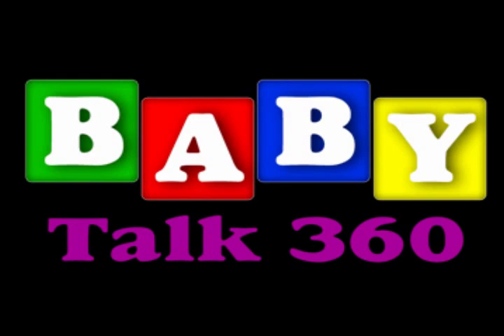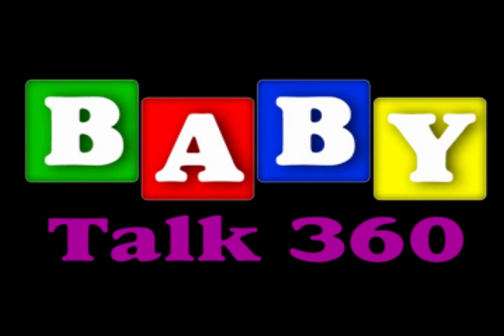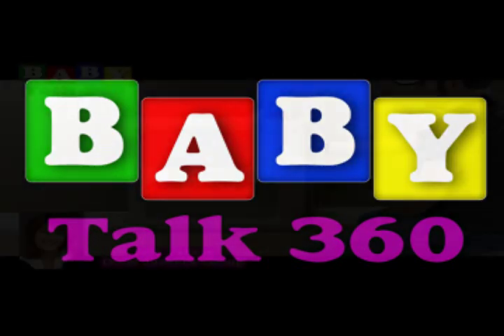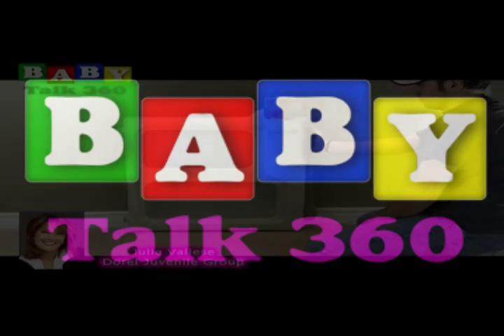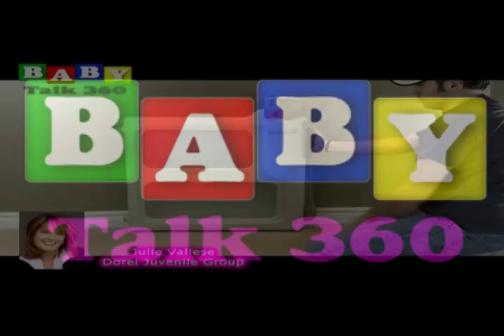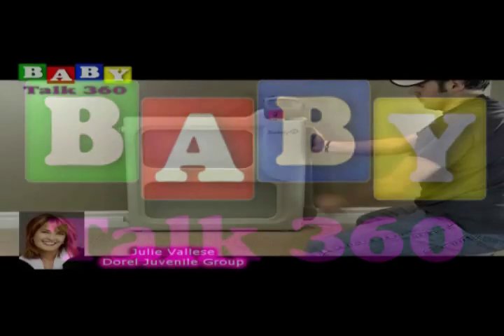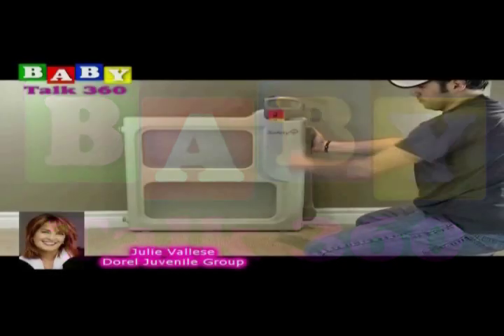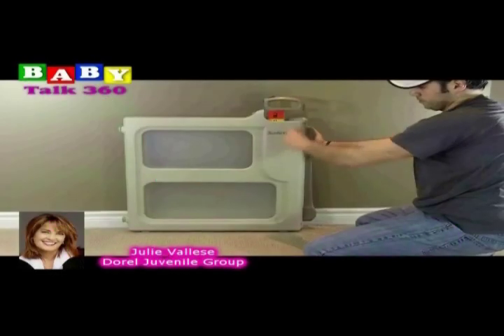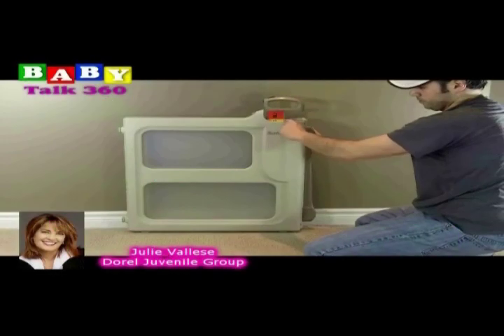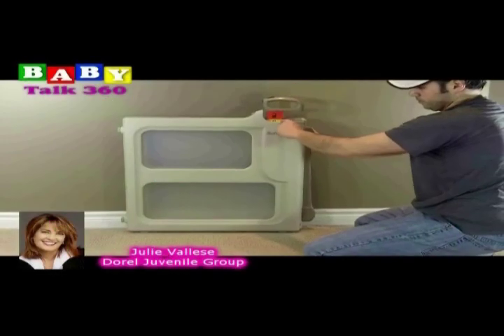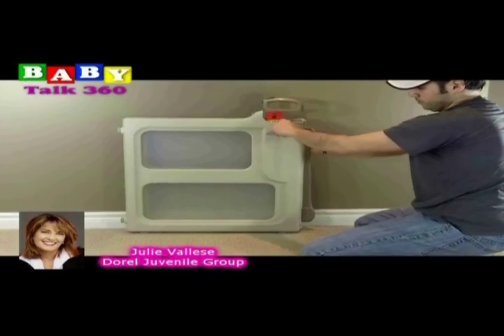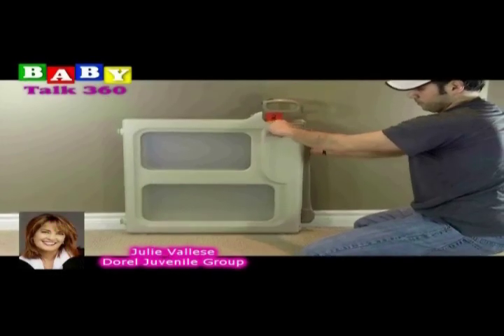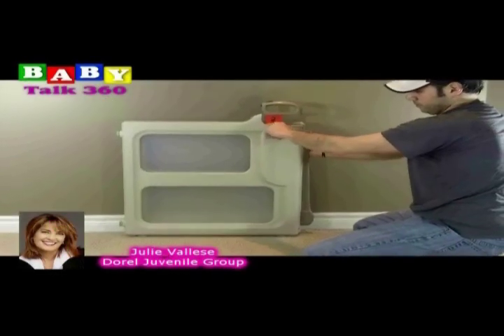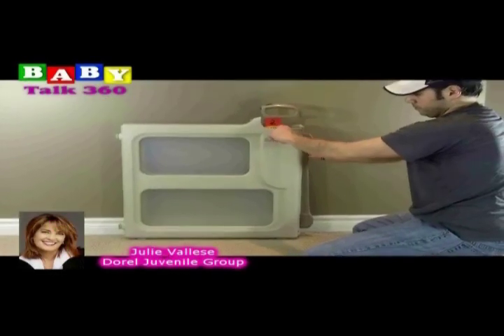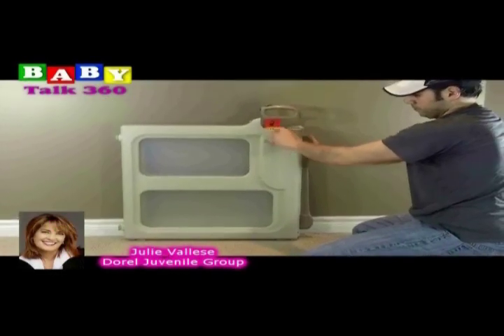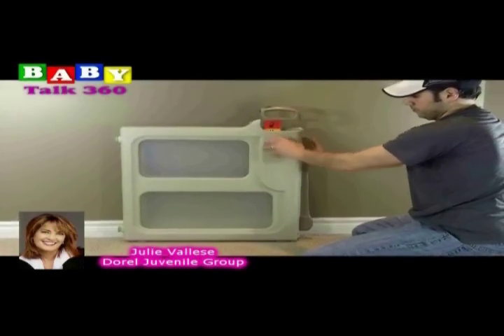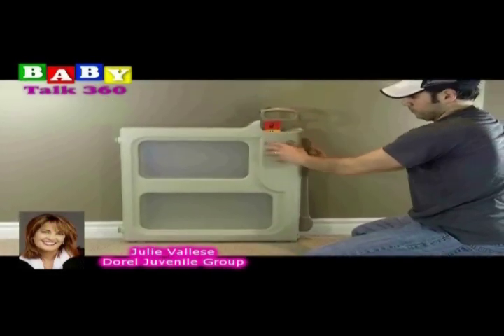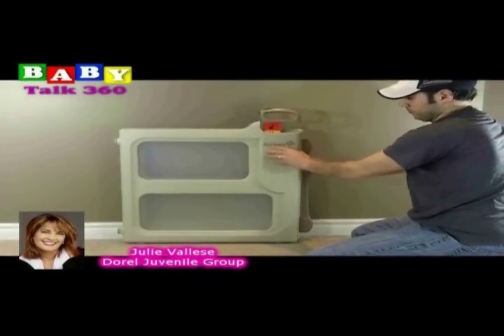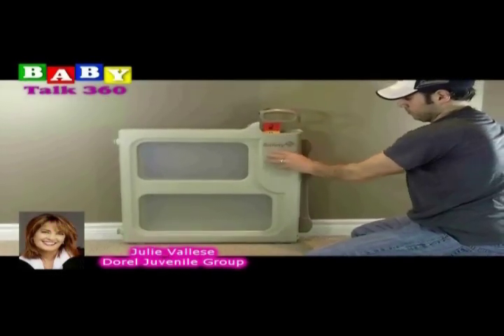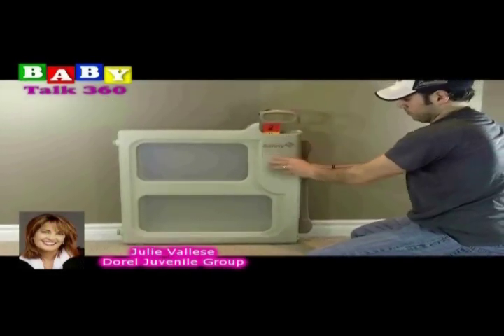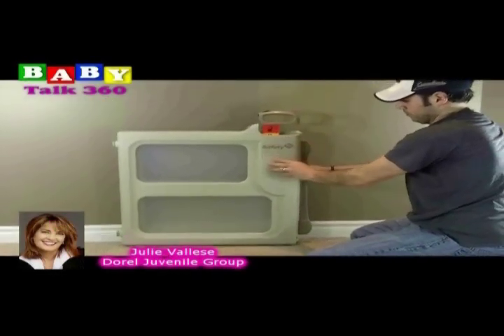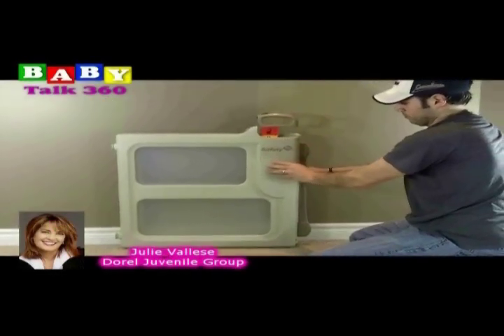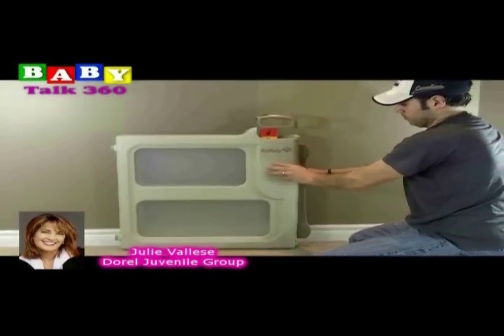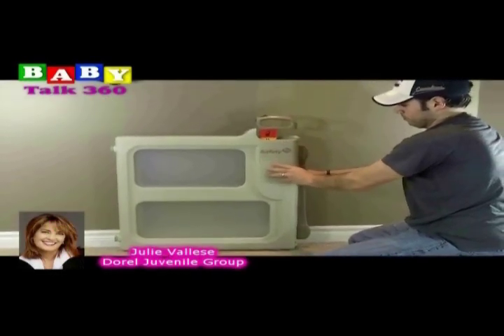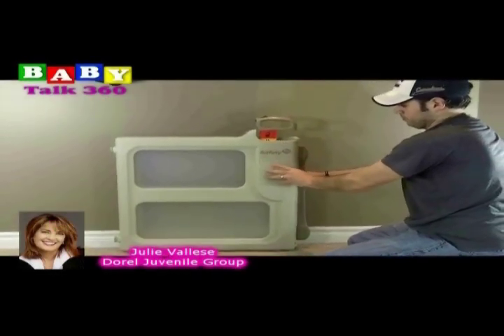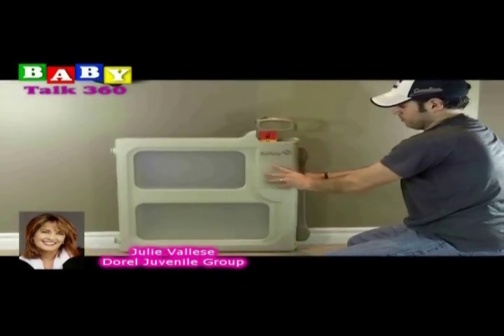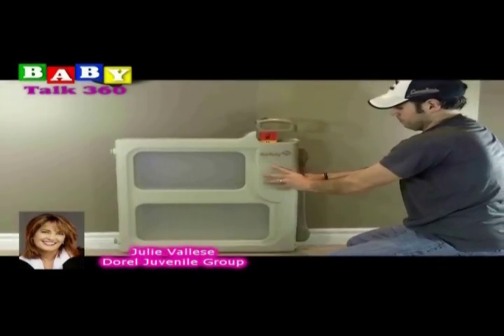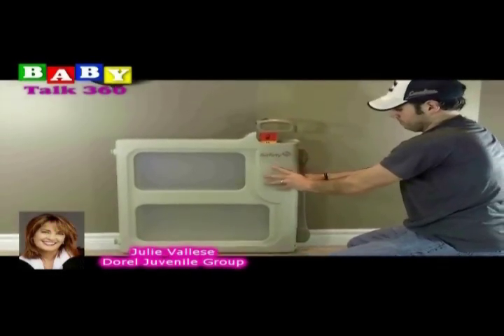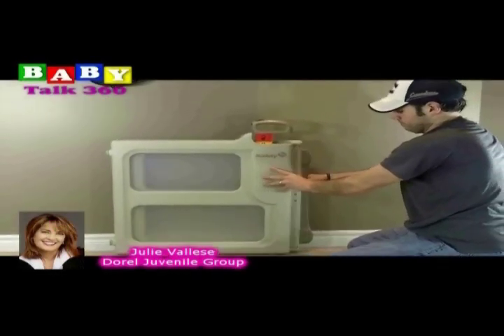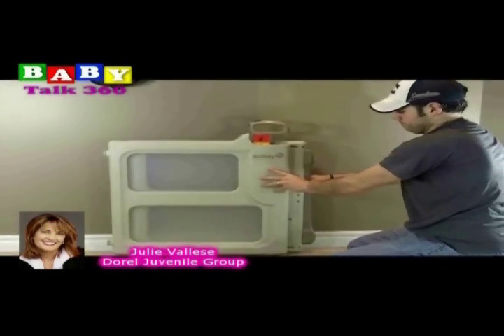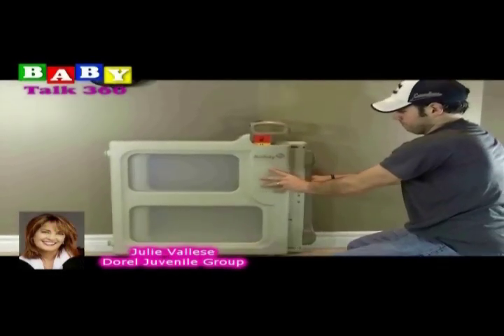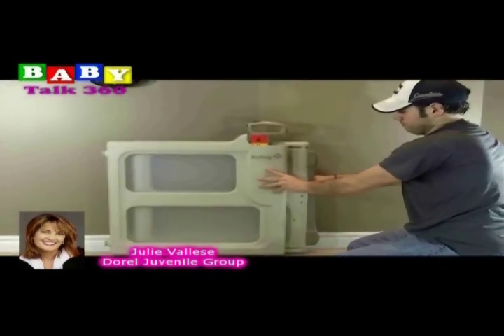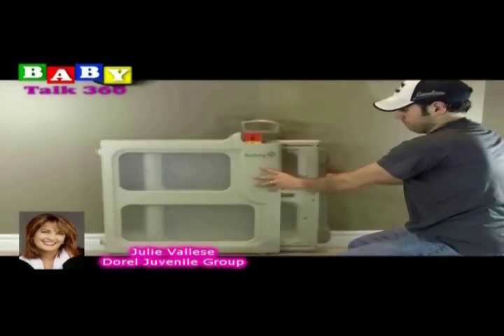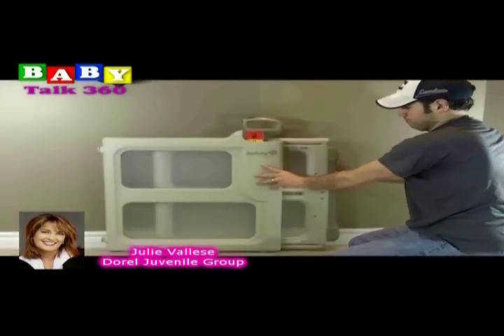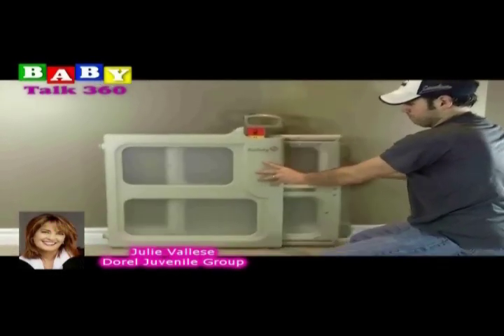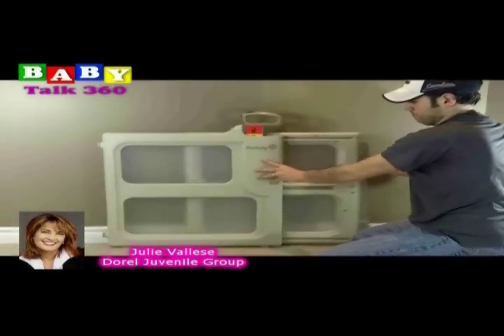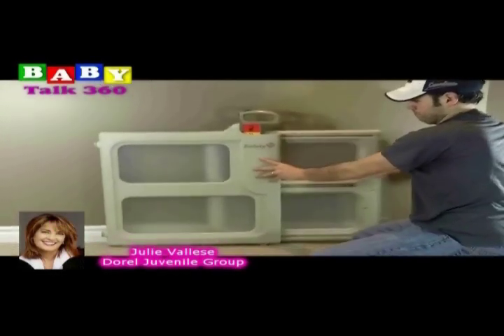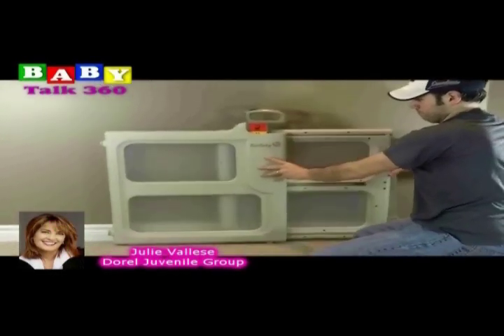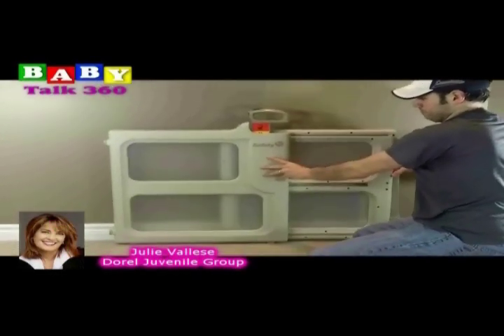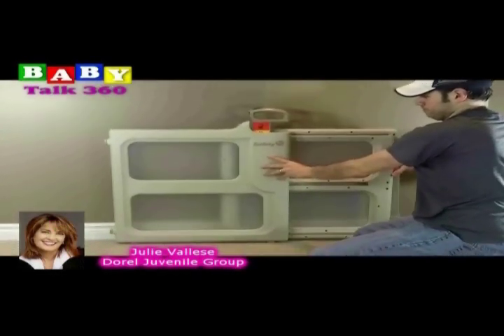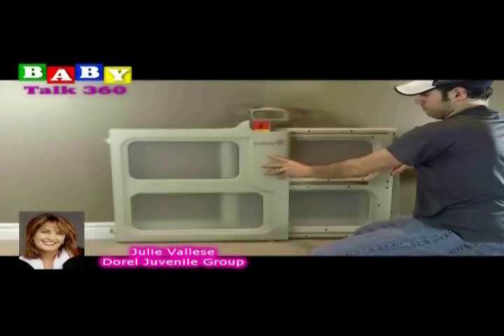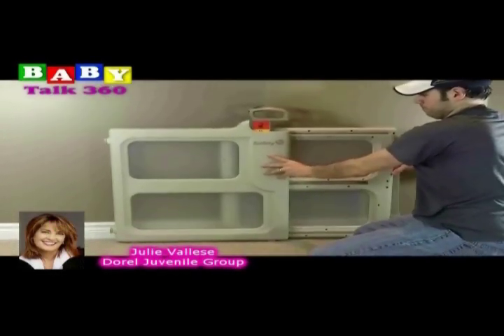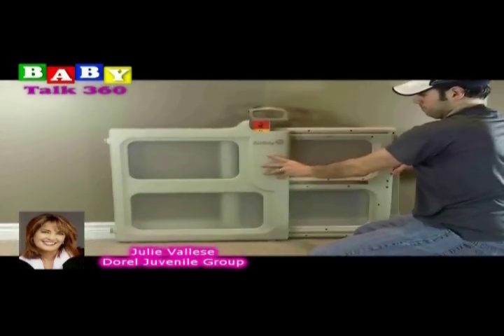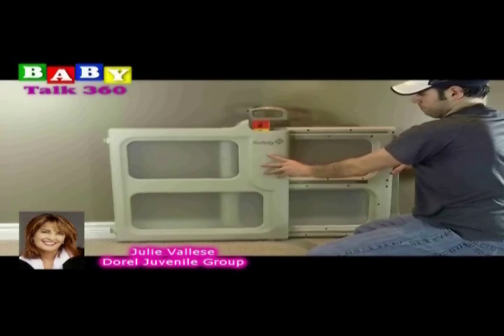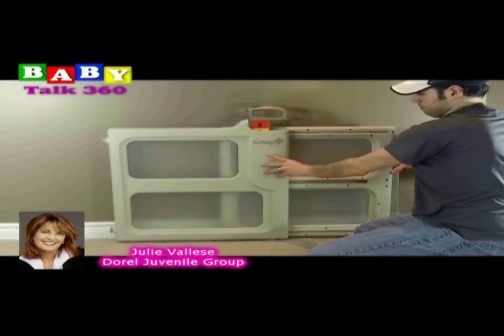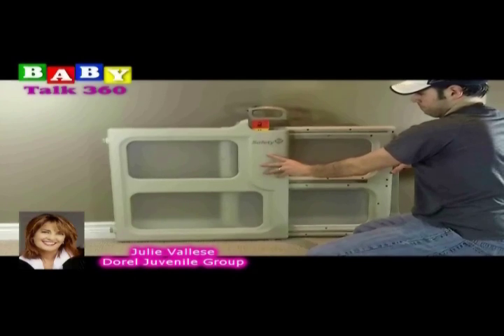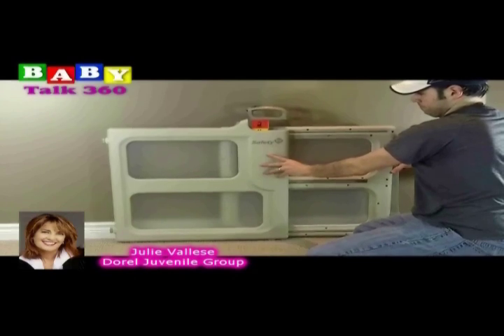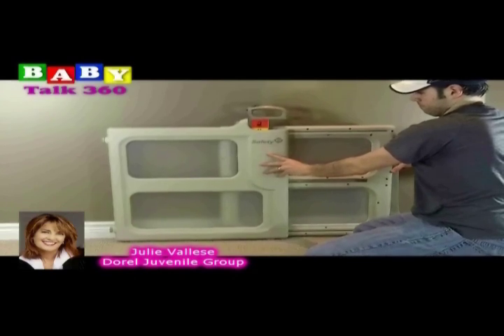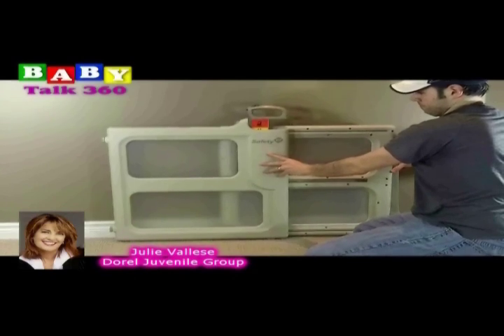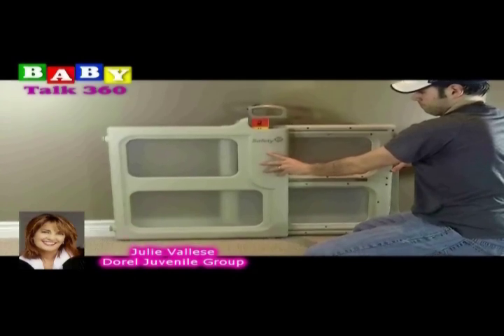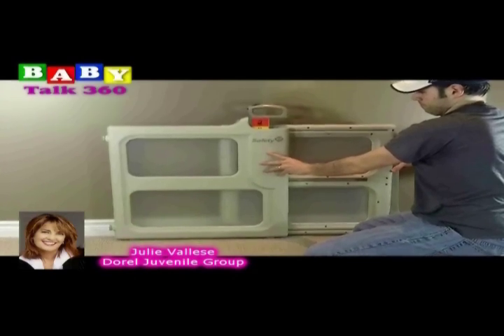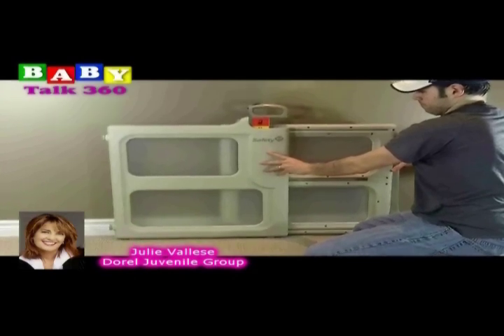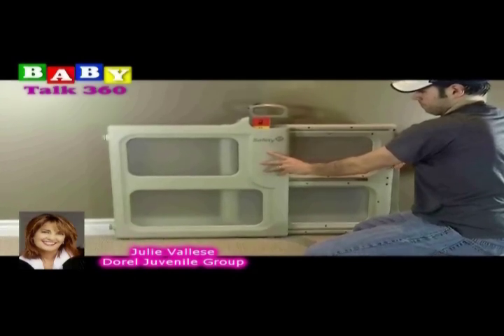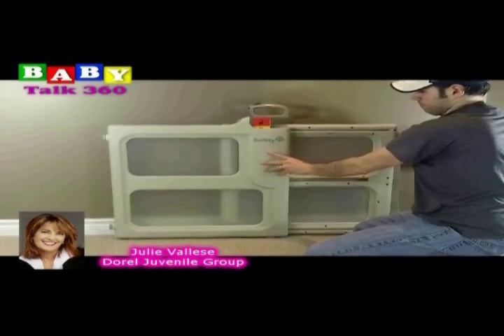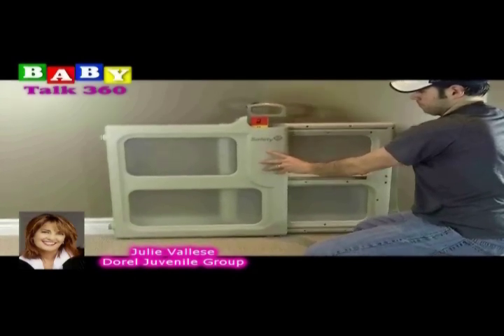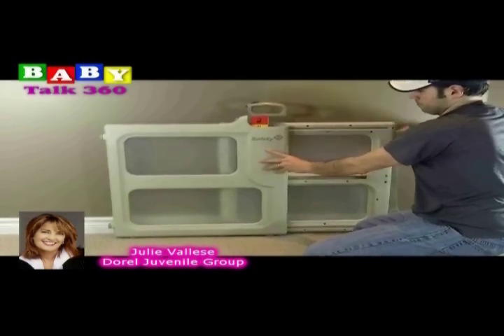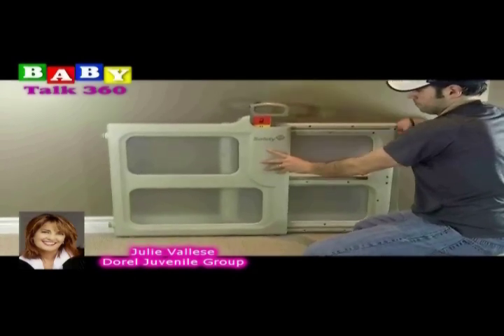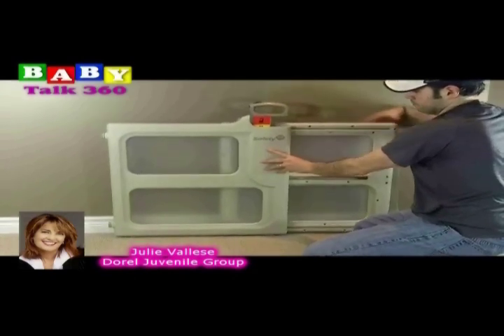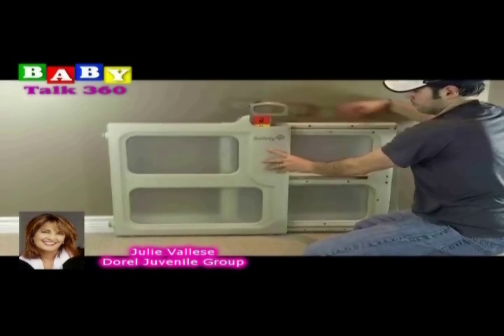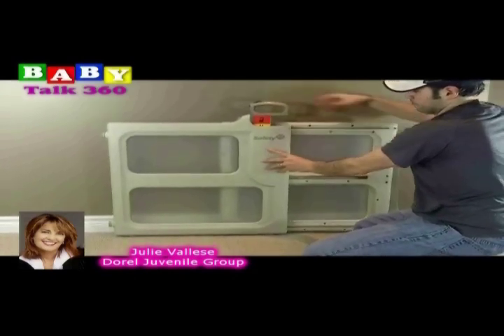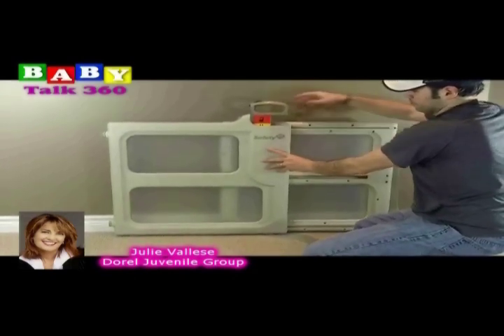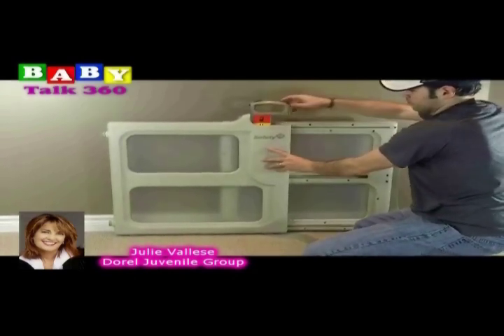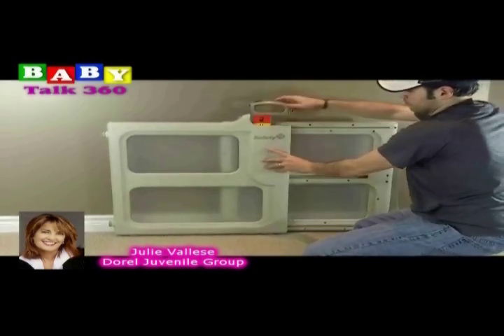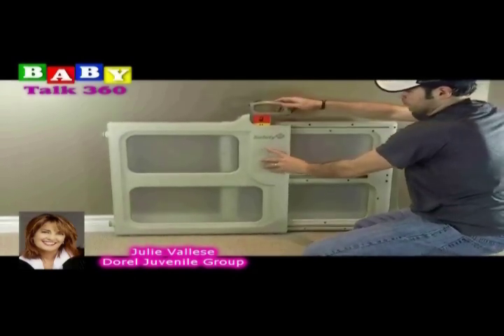The Perfect Fit Gate. These are very popular for children and actually for pets as well. And the design of this one is very unique.